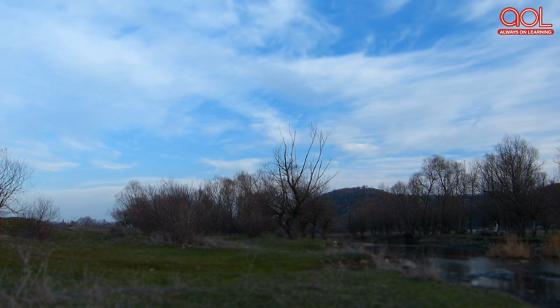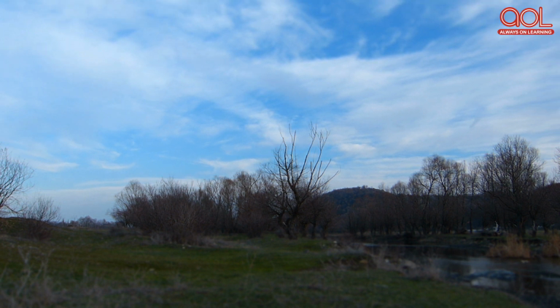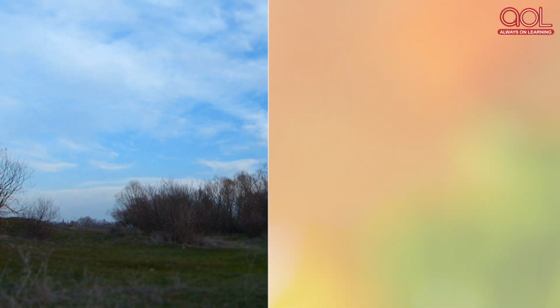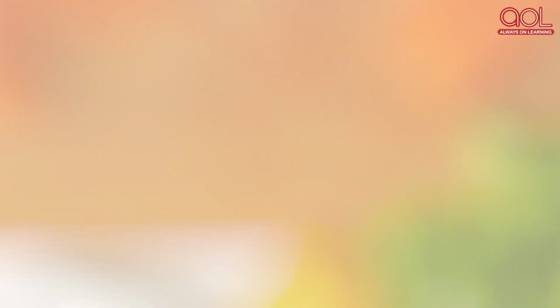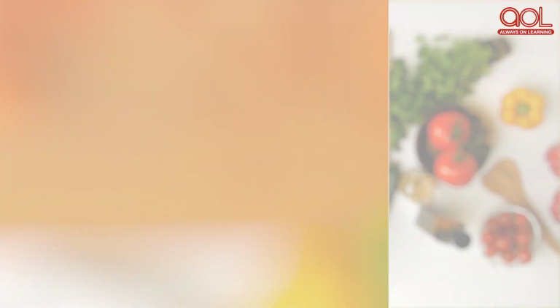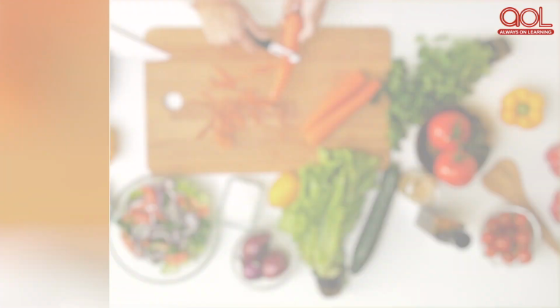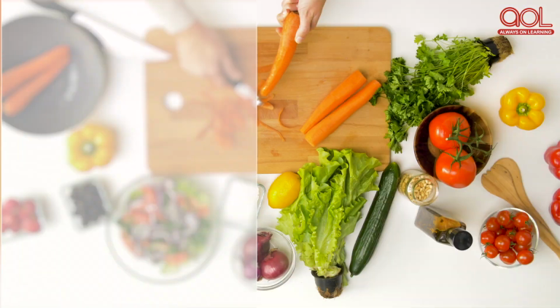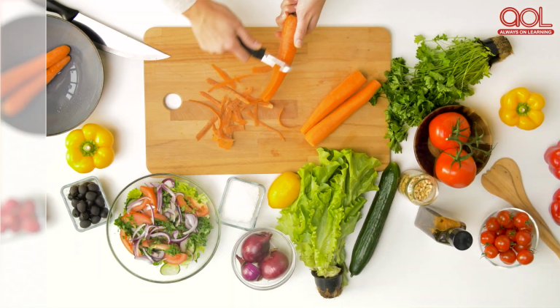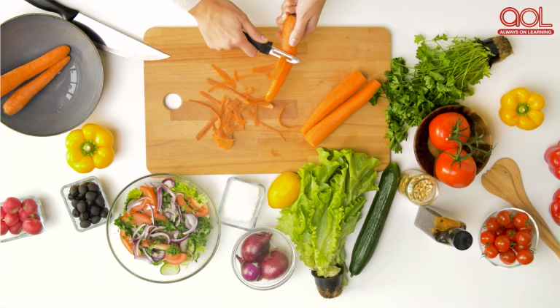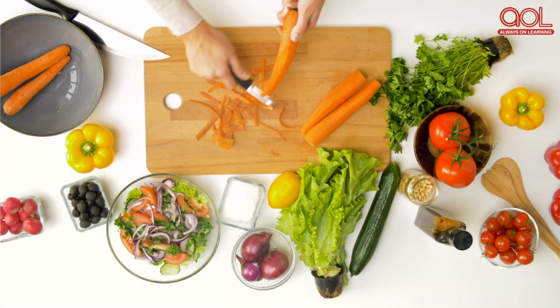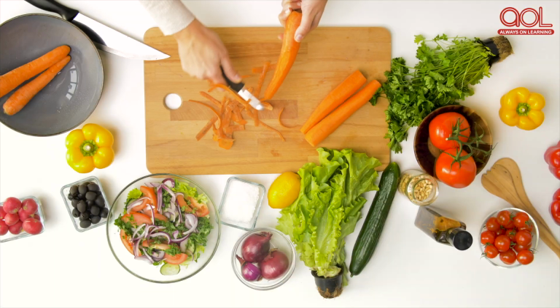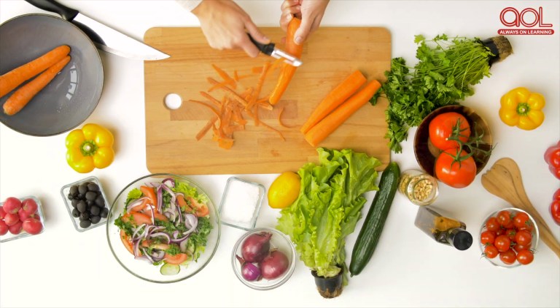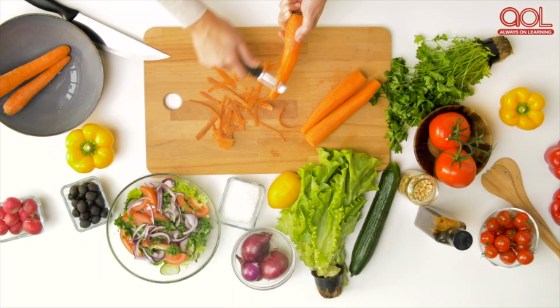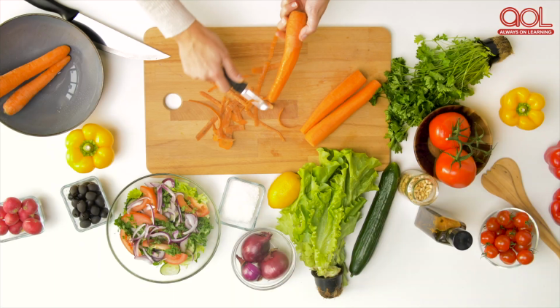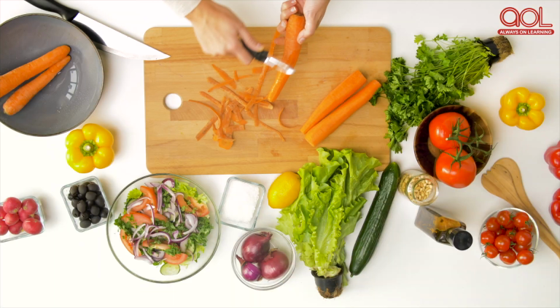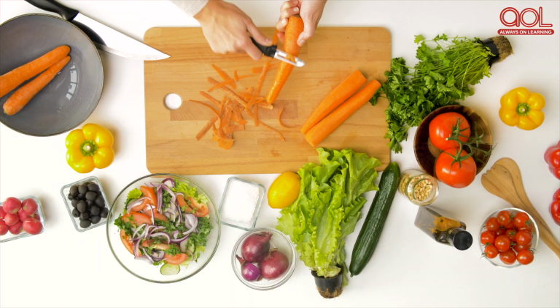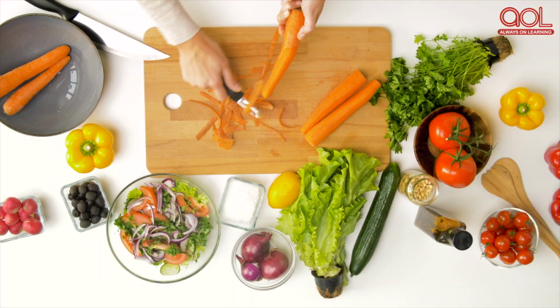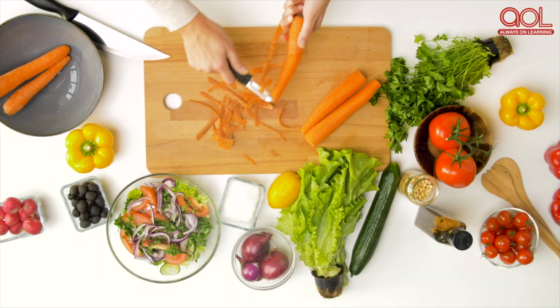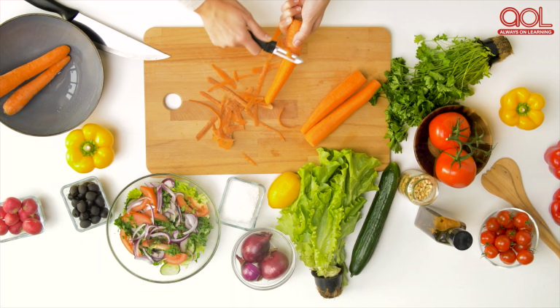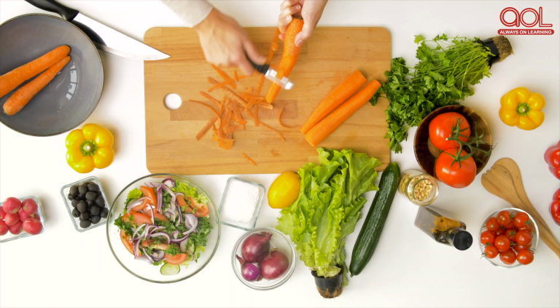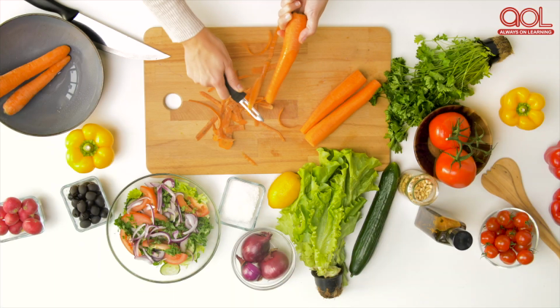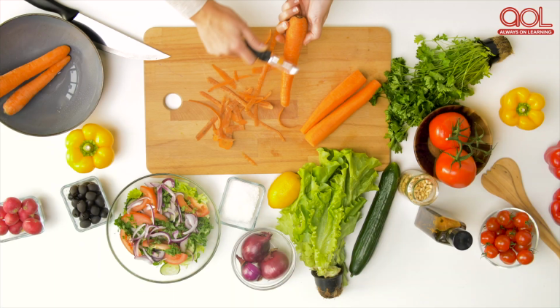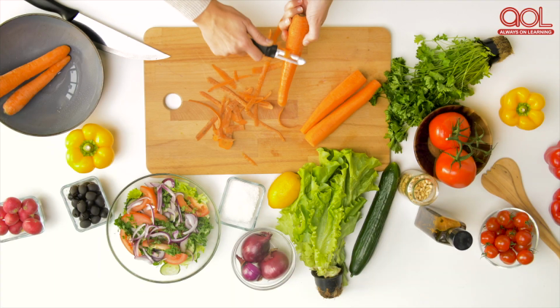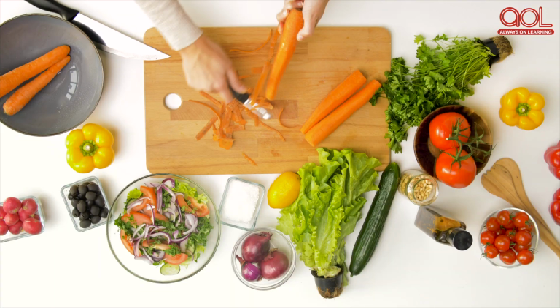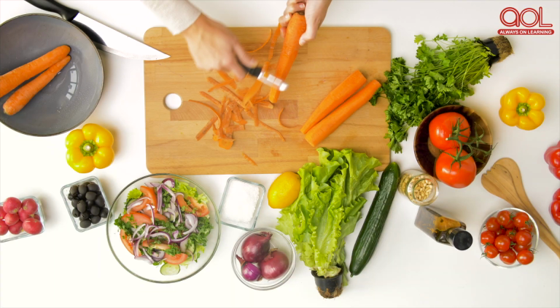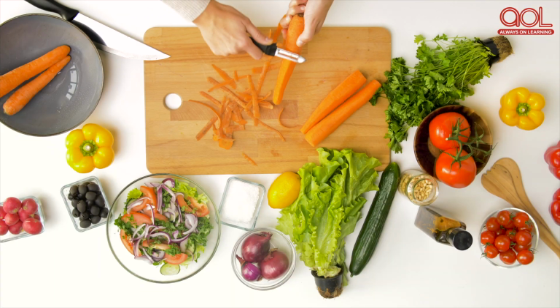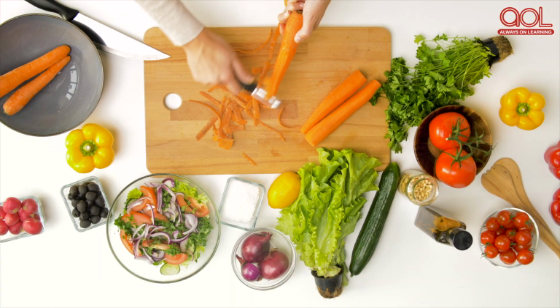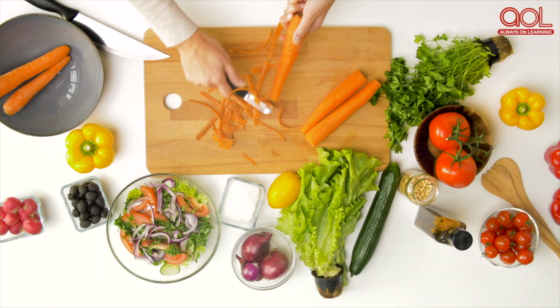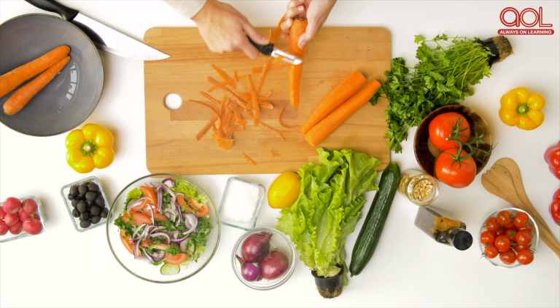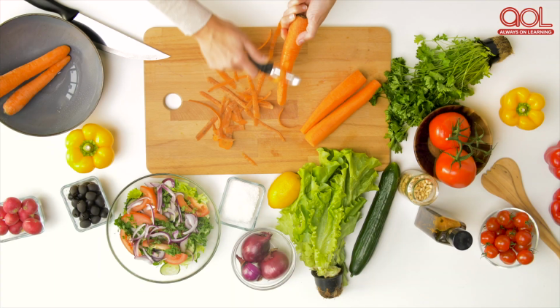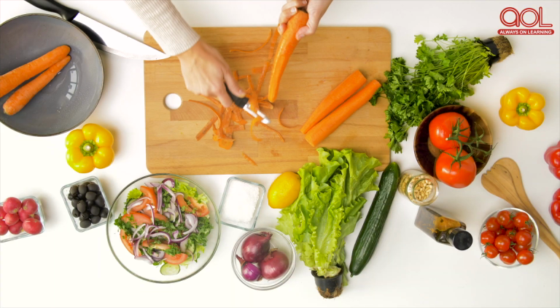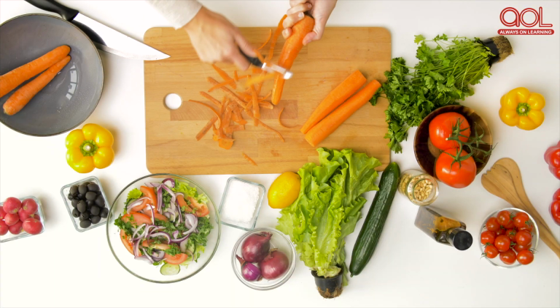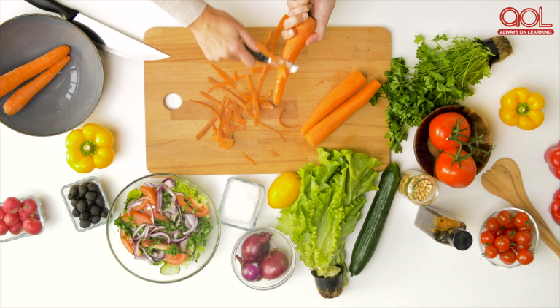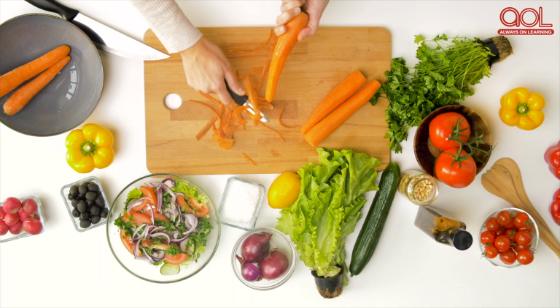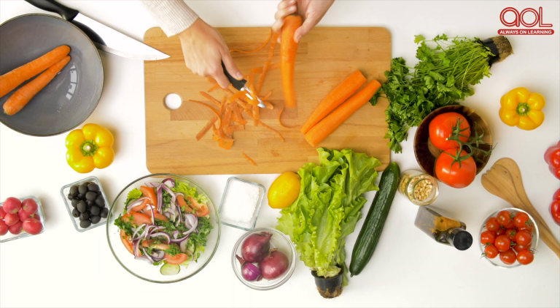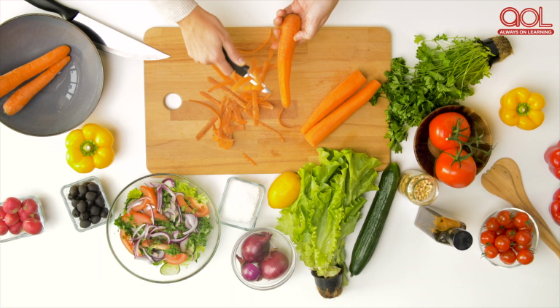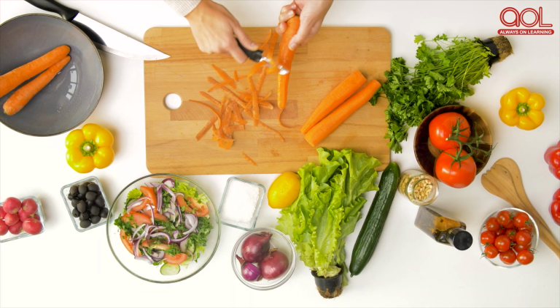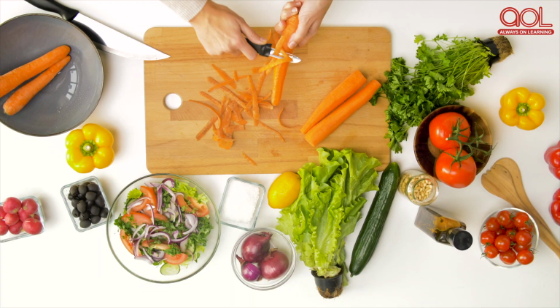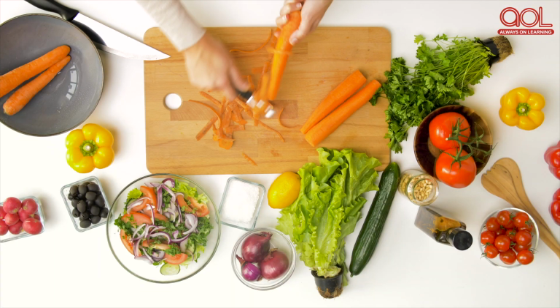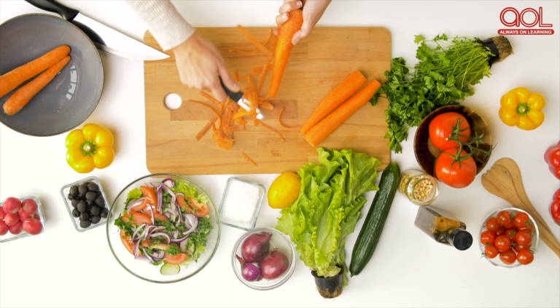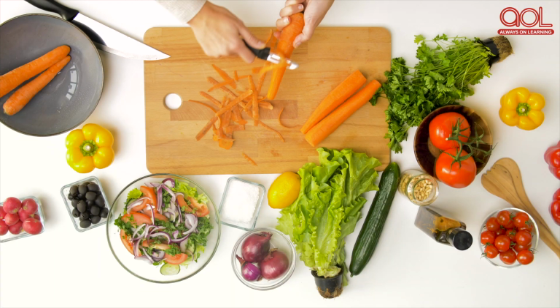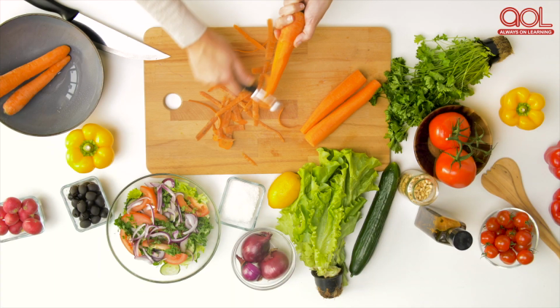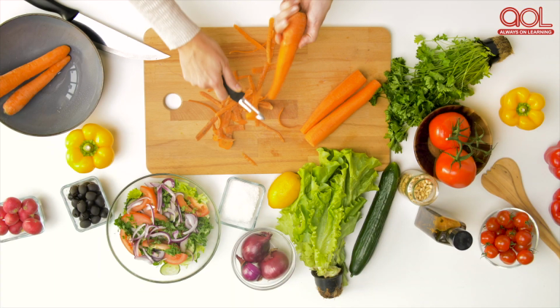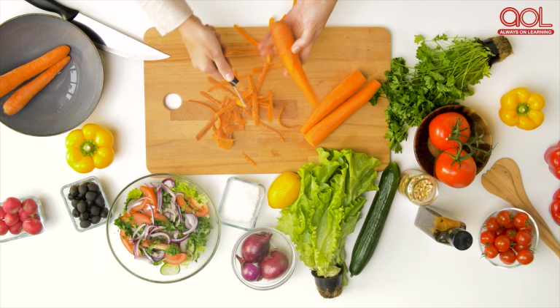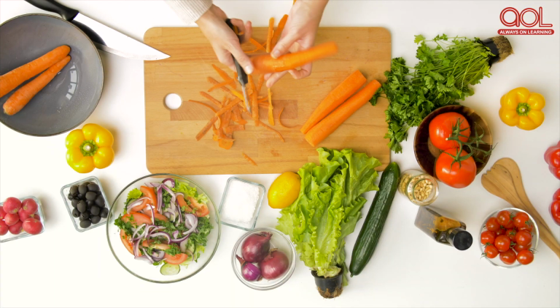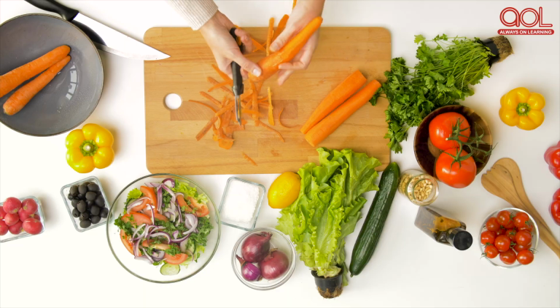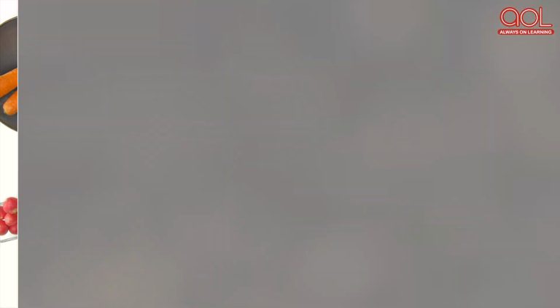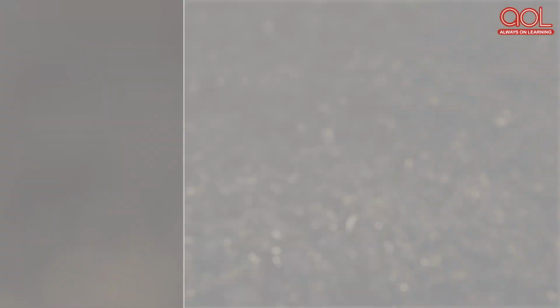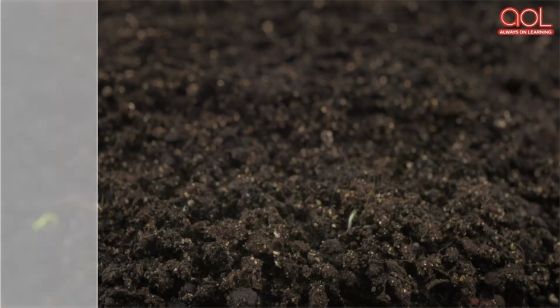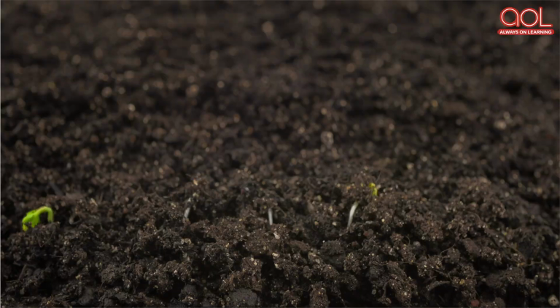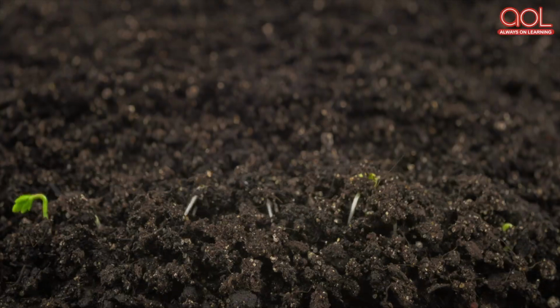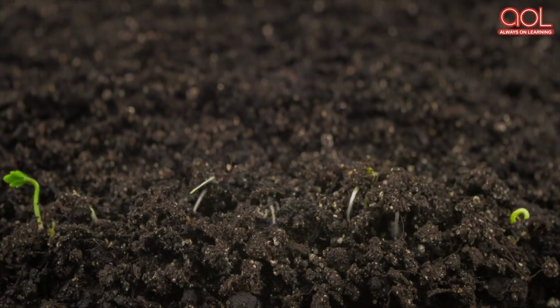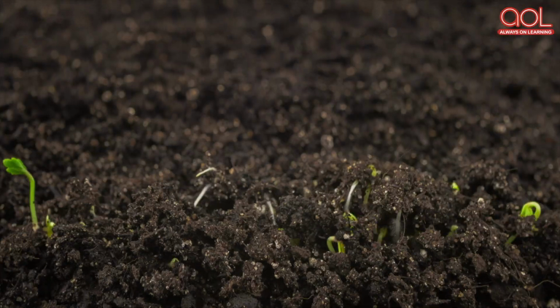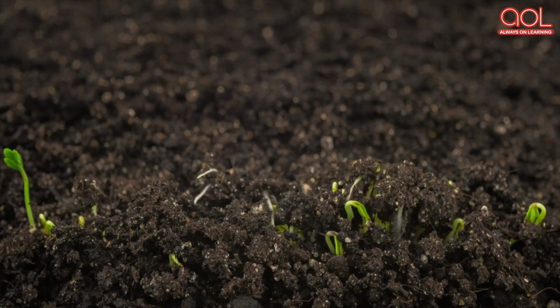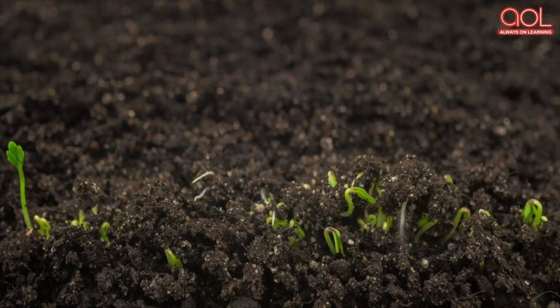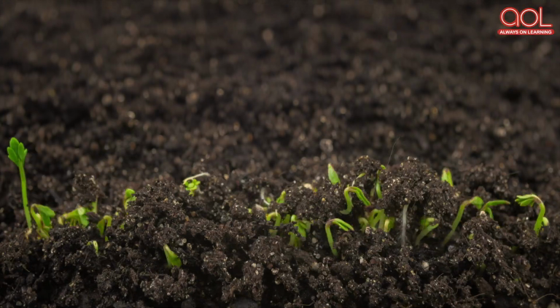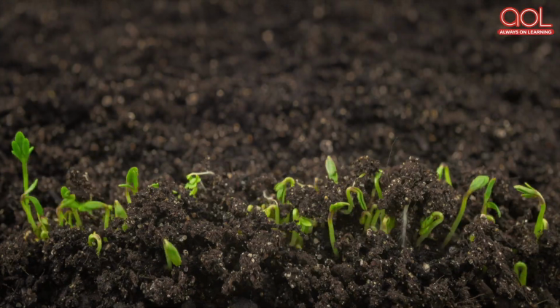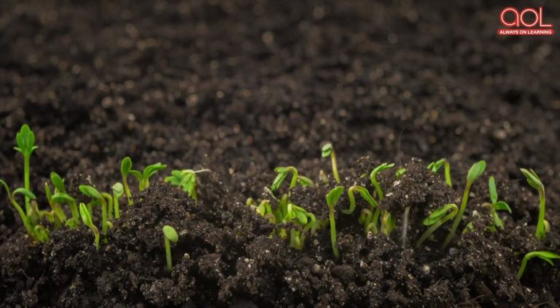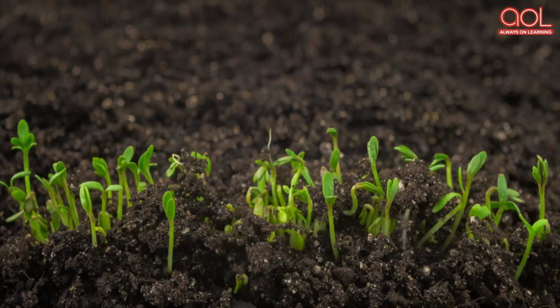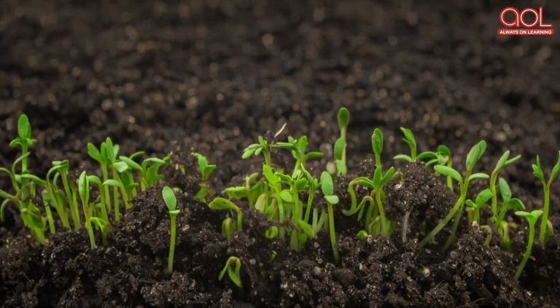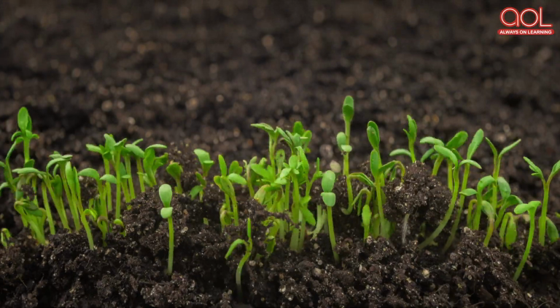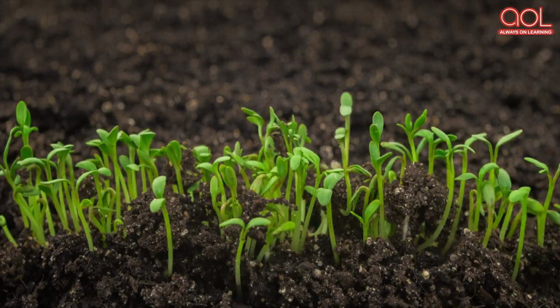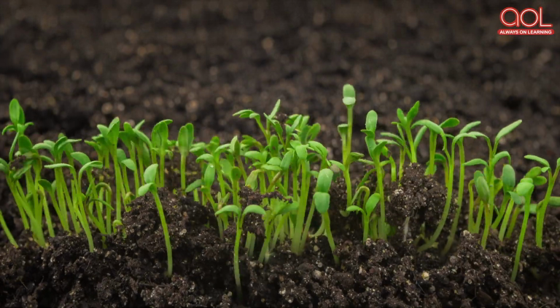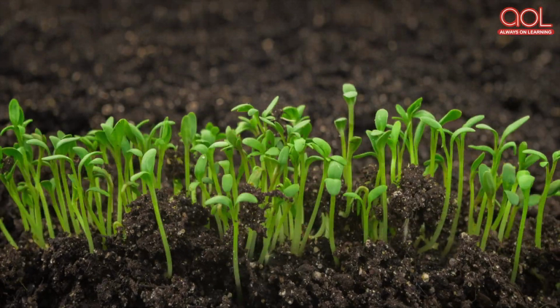So the next time you find vegetable peels in the kitchen, give composting a try.